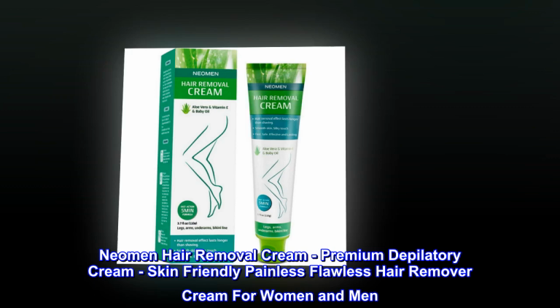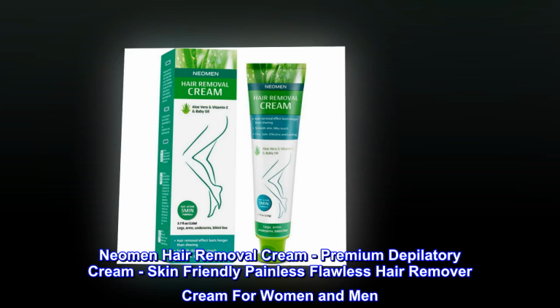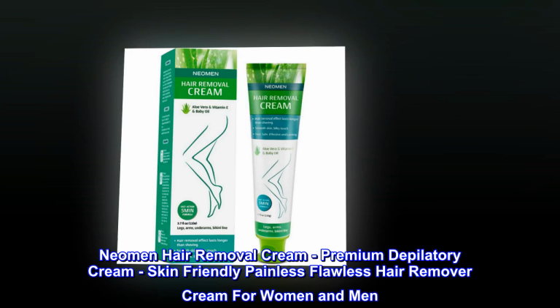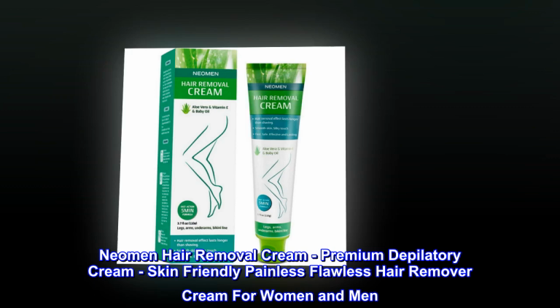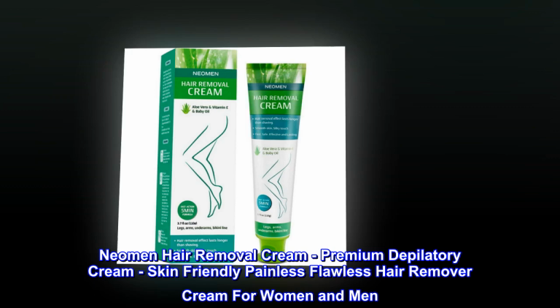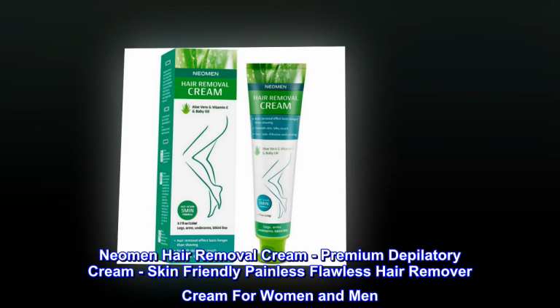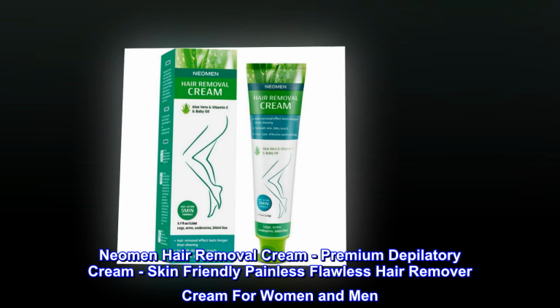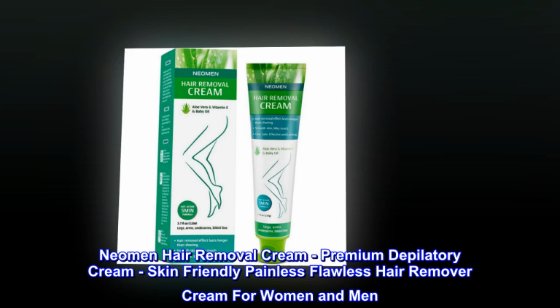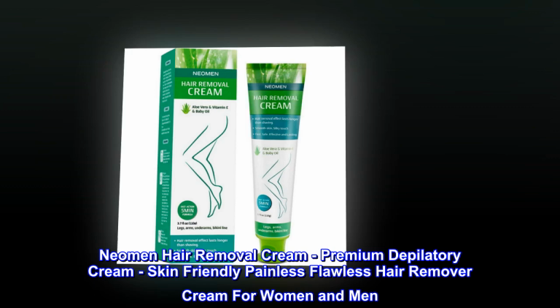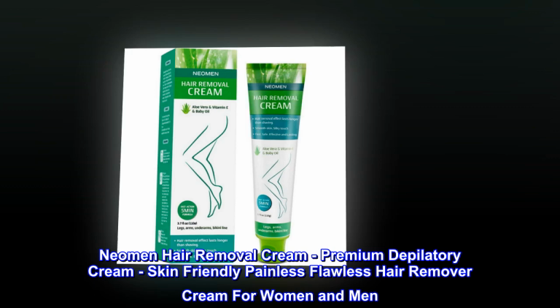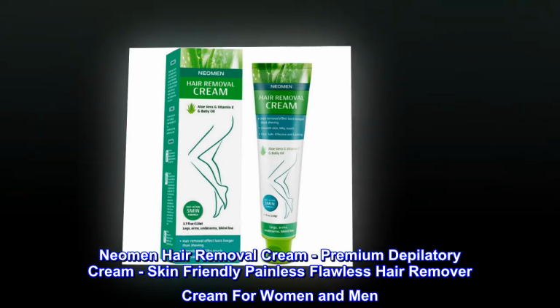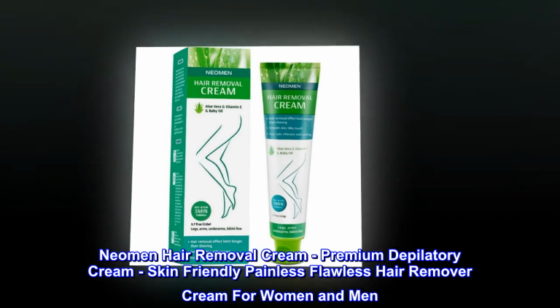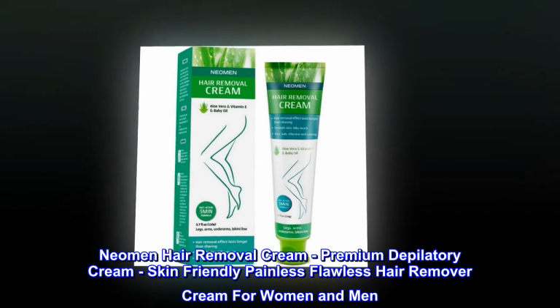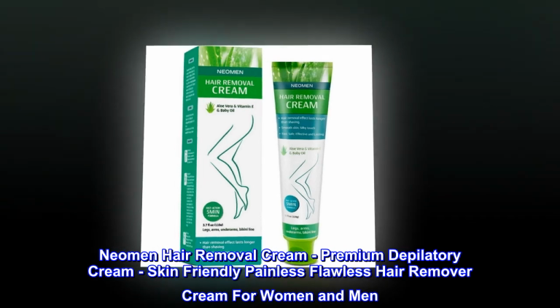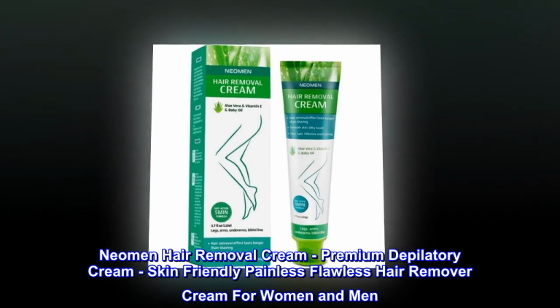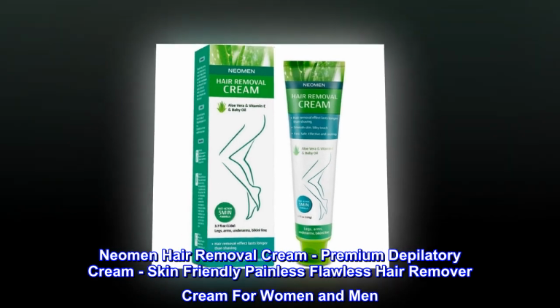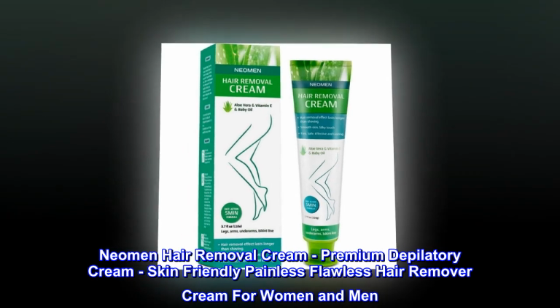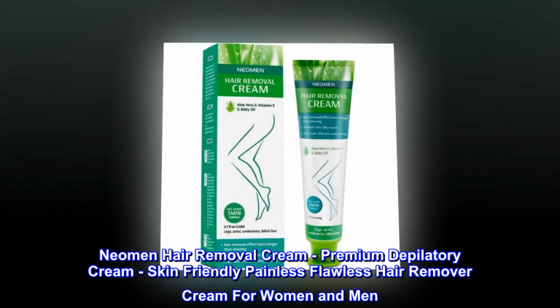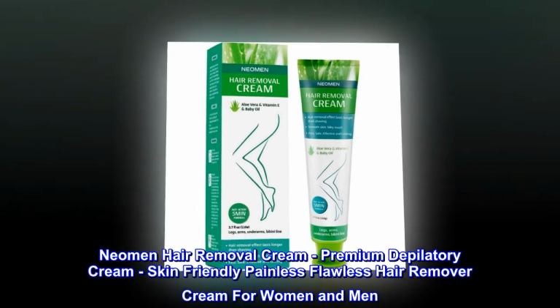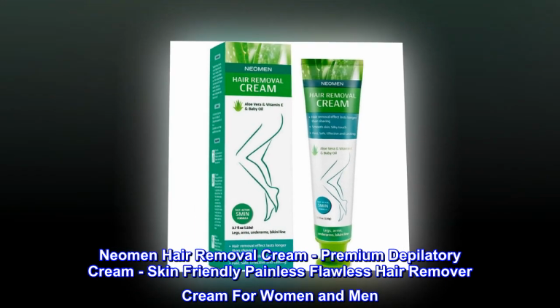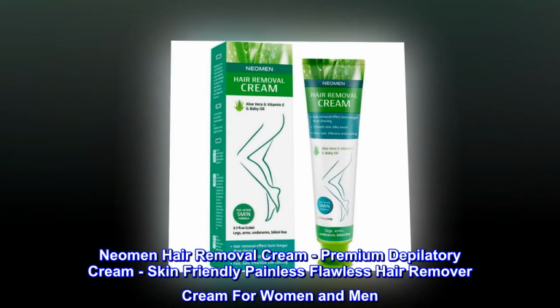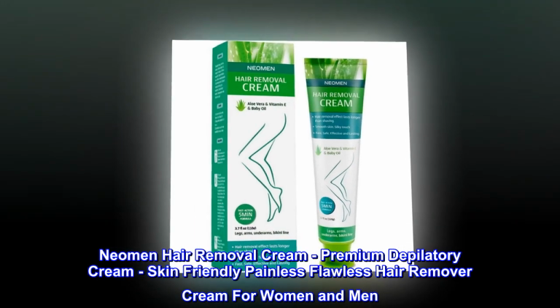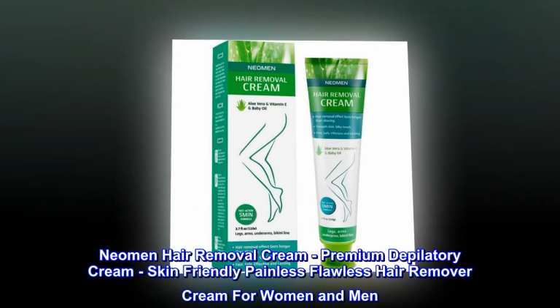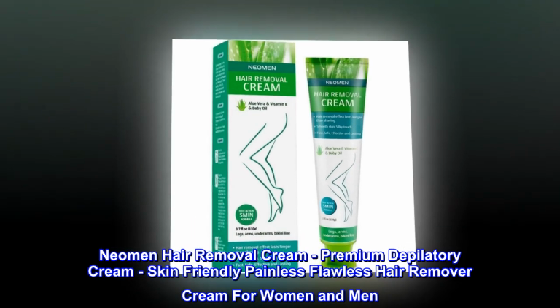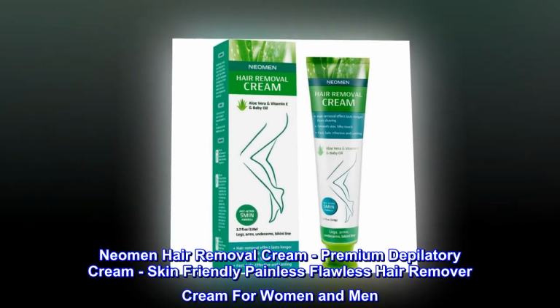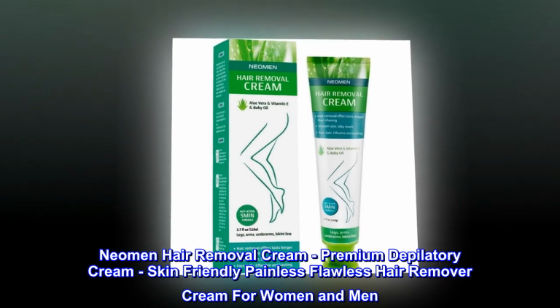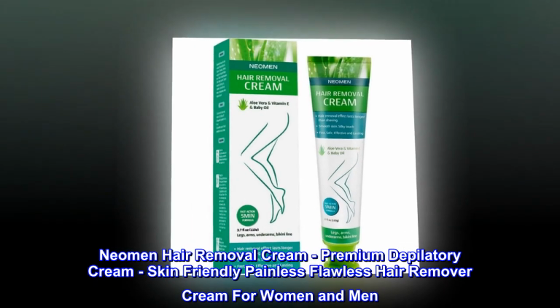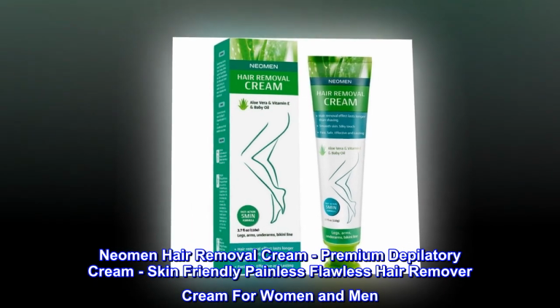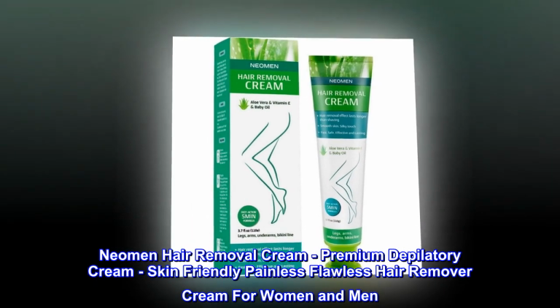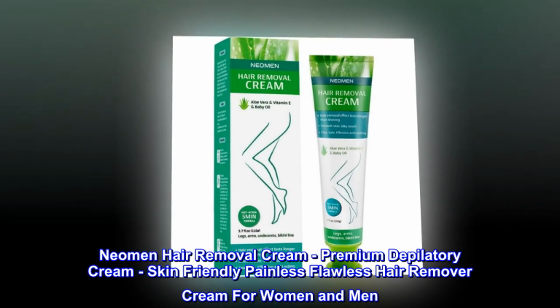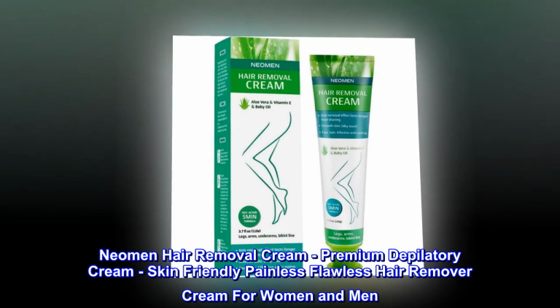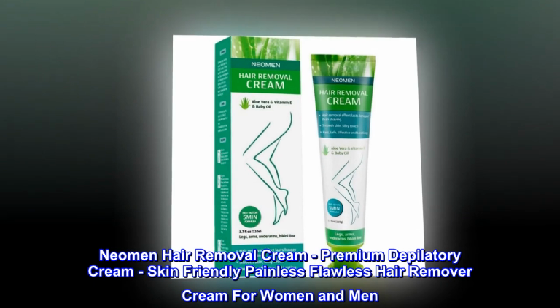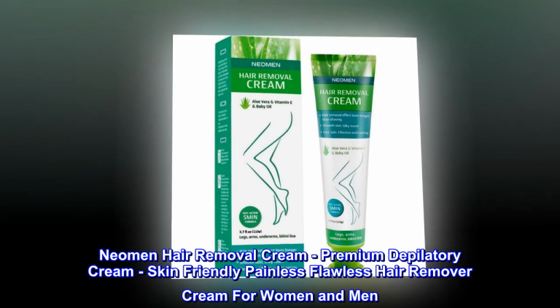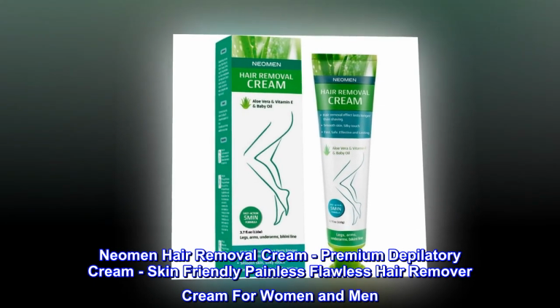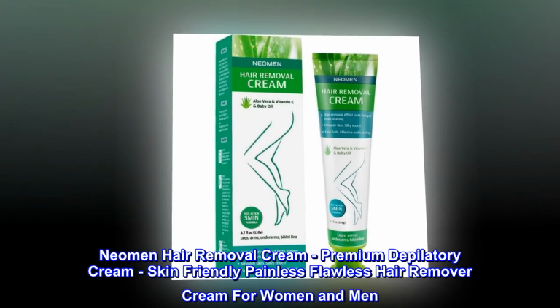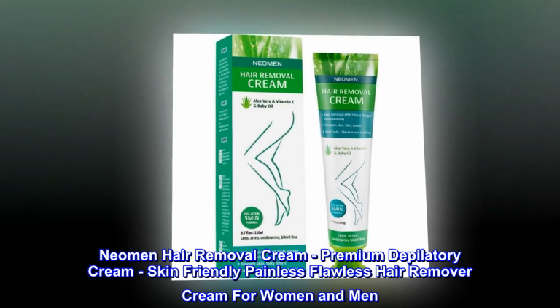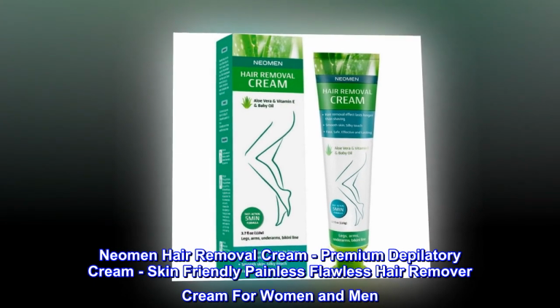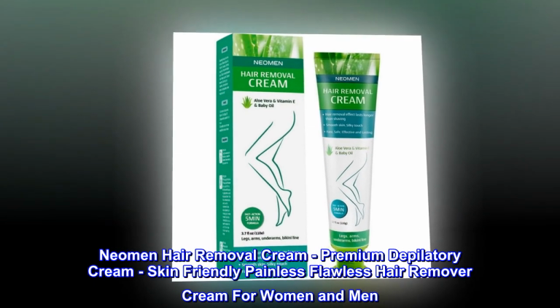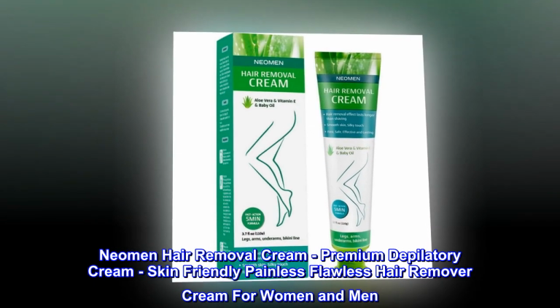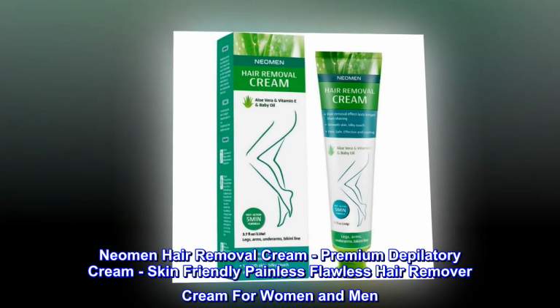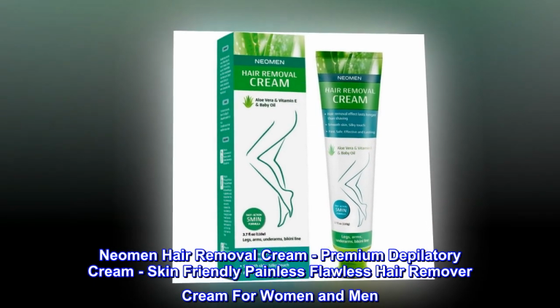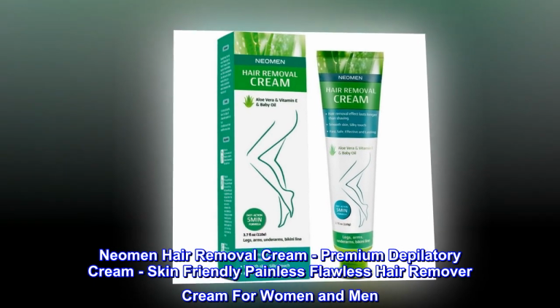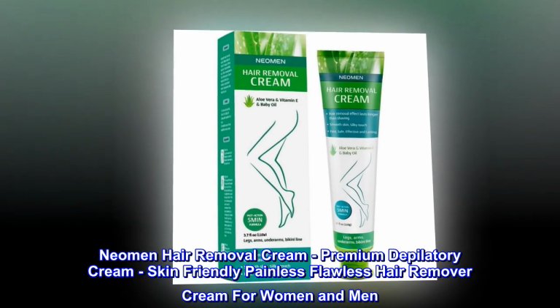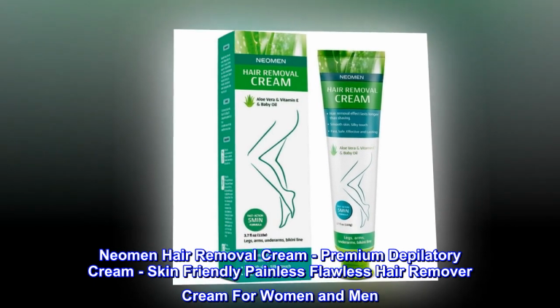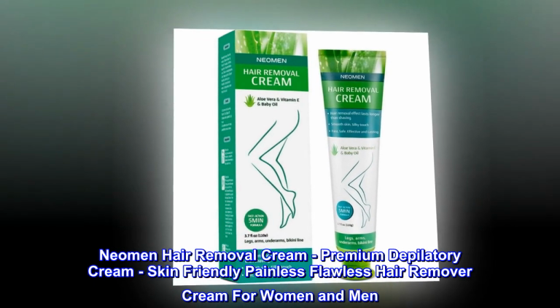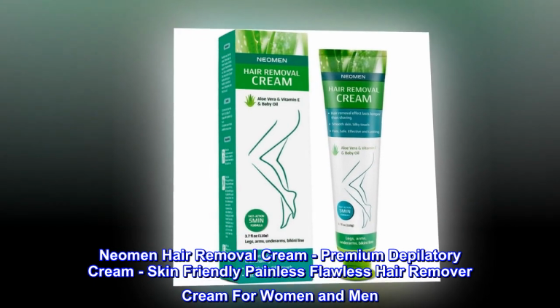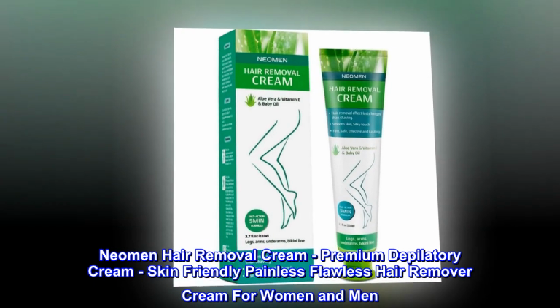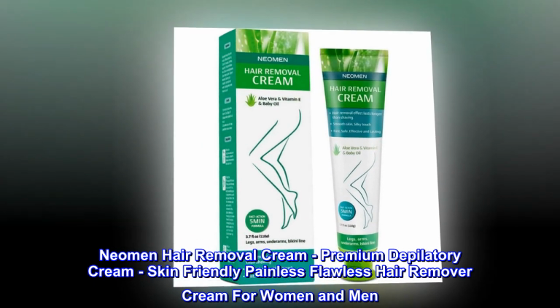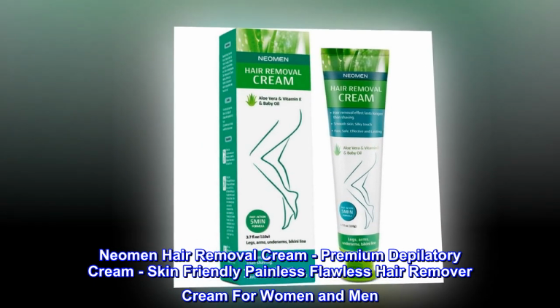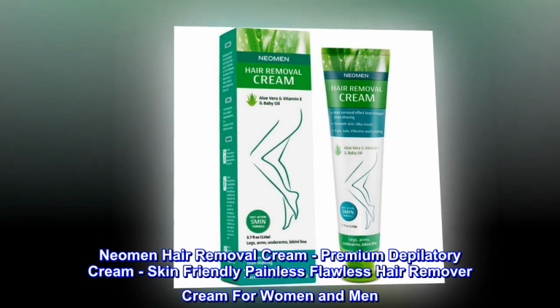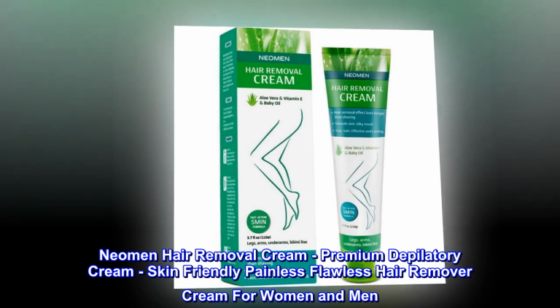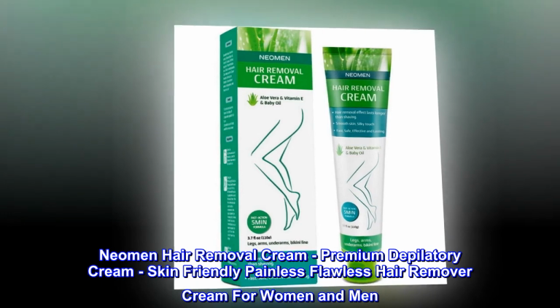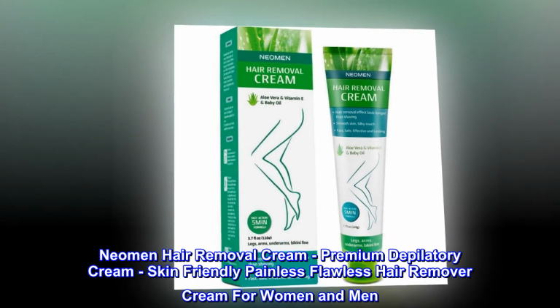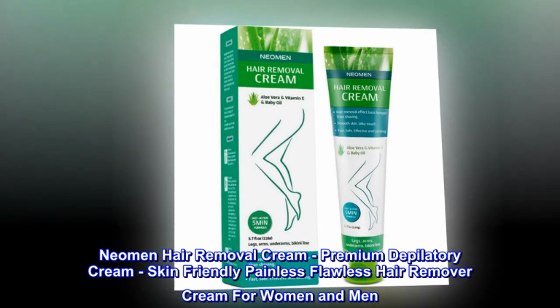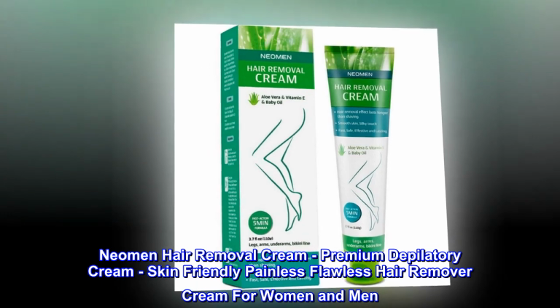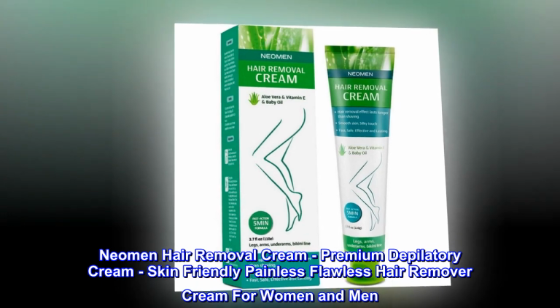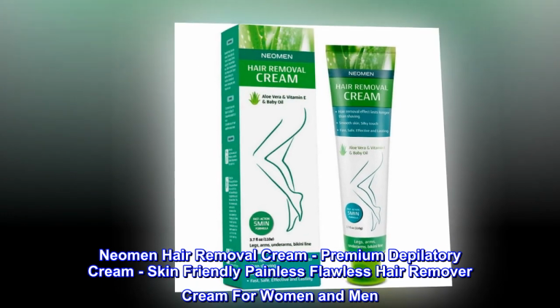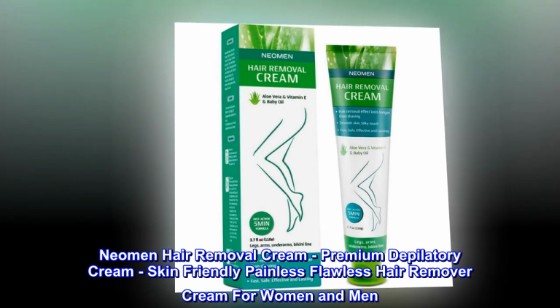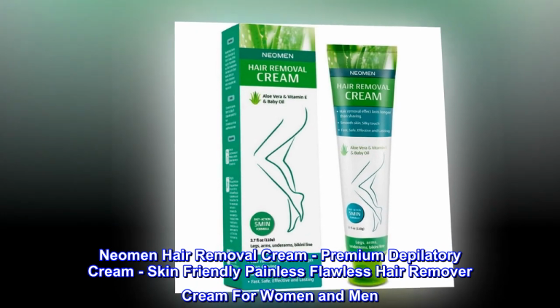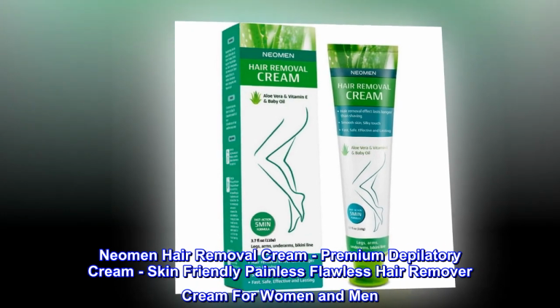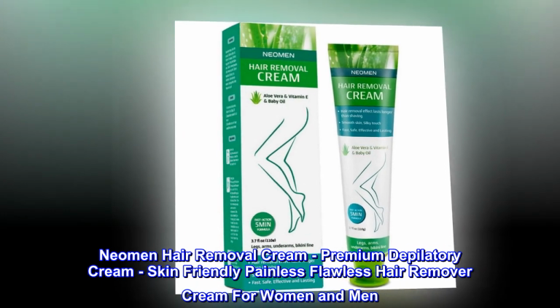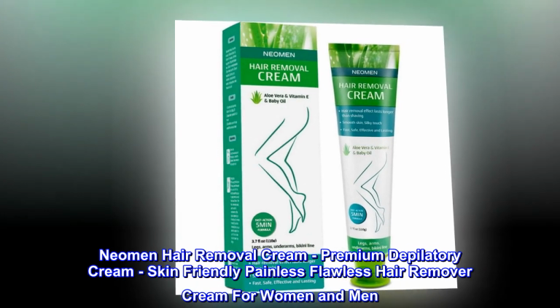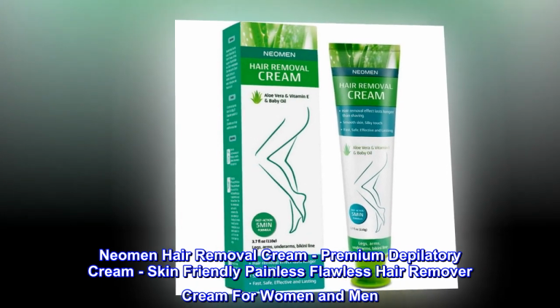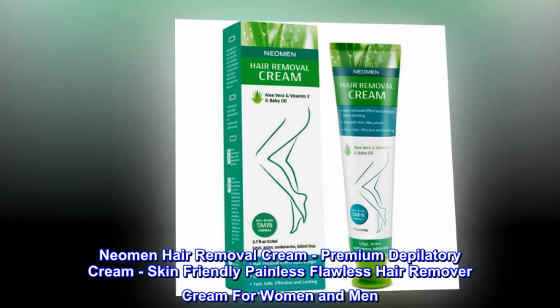Neomen Hair Removal Cream, Premium Depilatory Cream, Skin-Friendly Painless Flawless Hair Remover Cream for Women and Men.